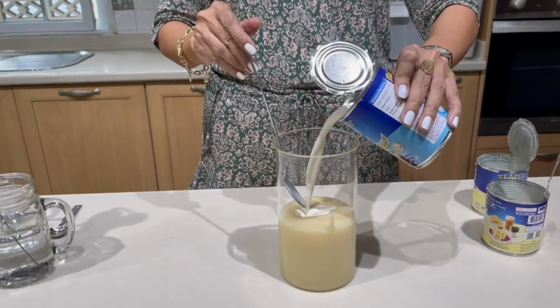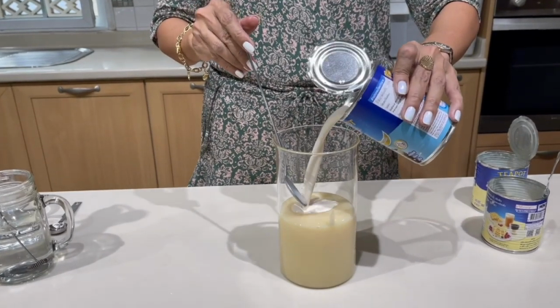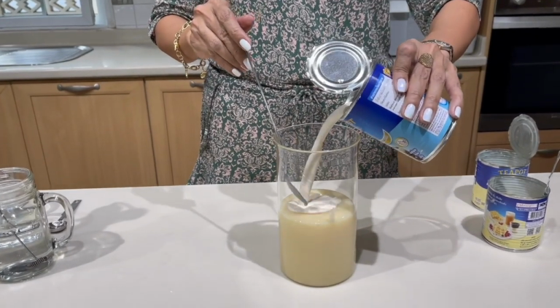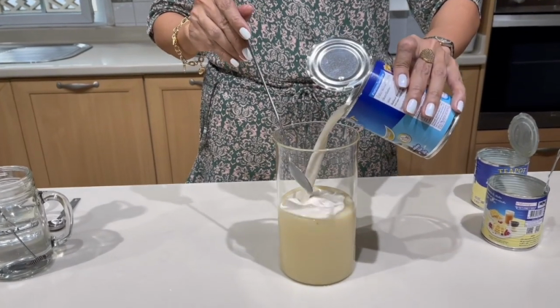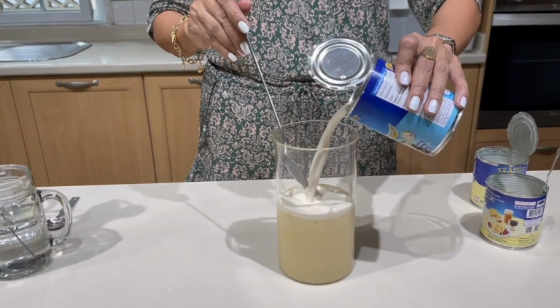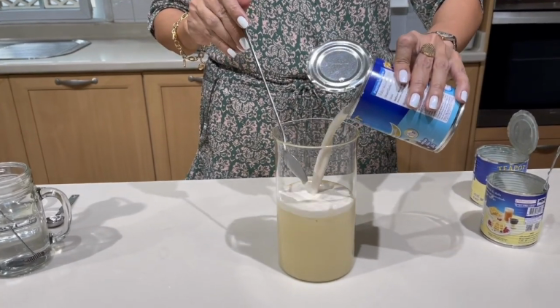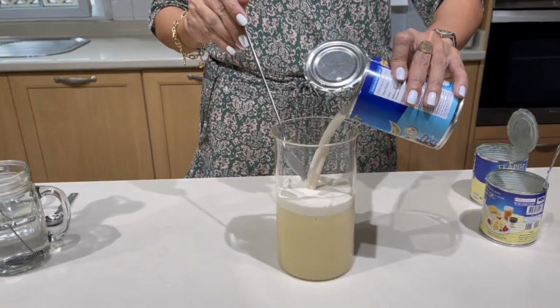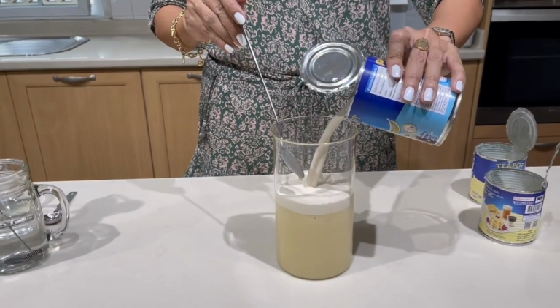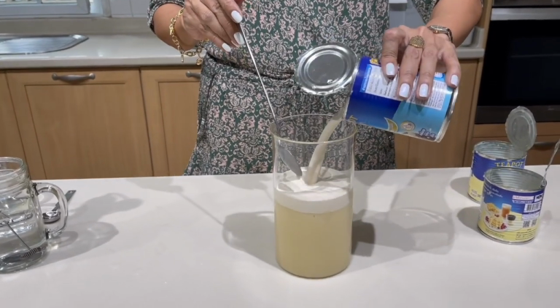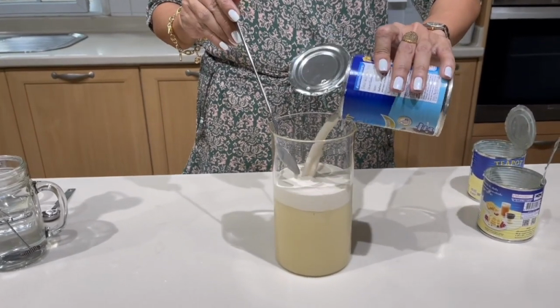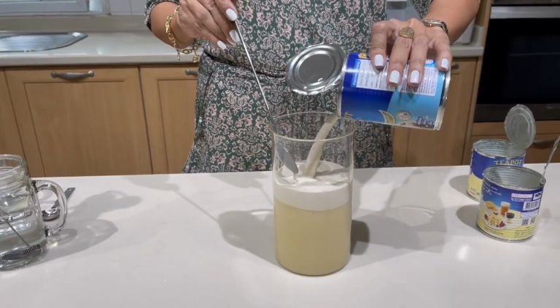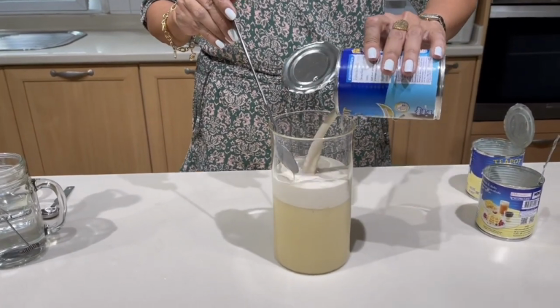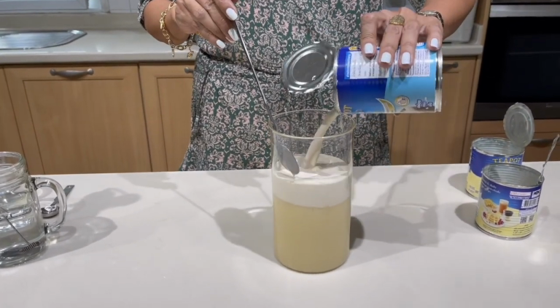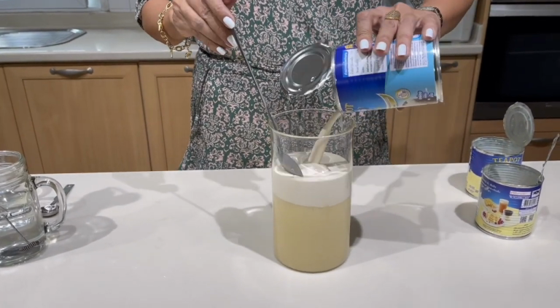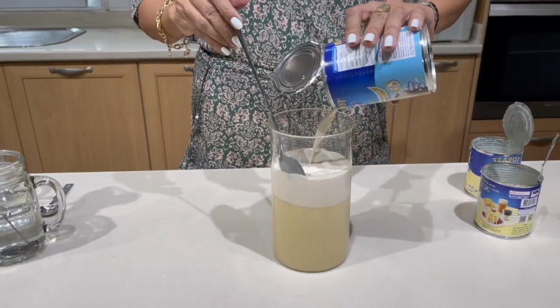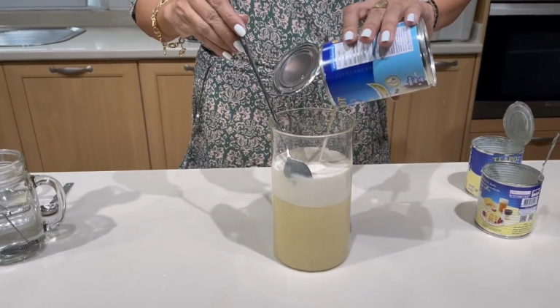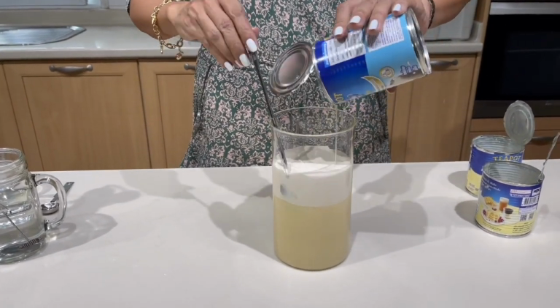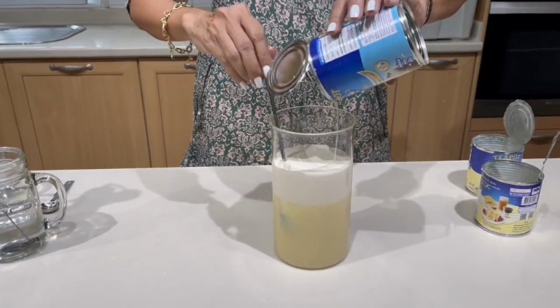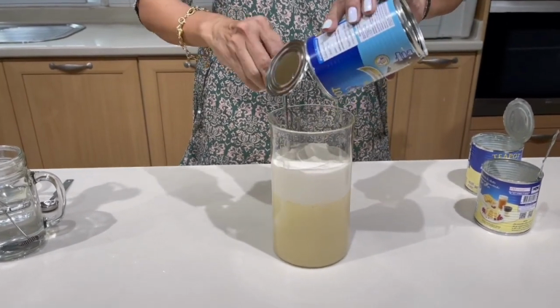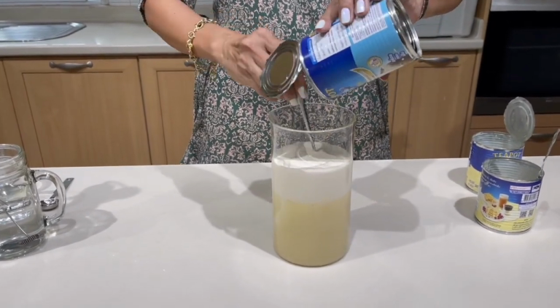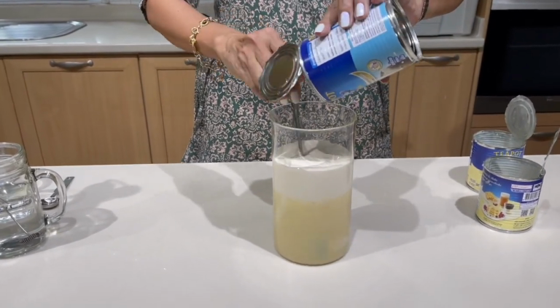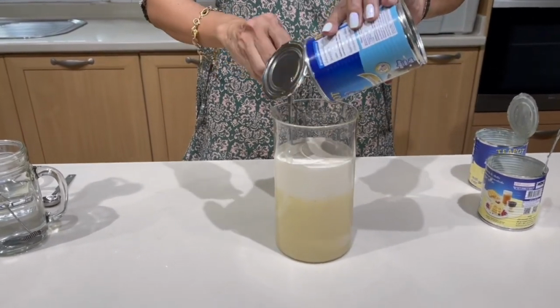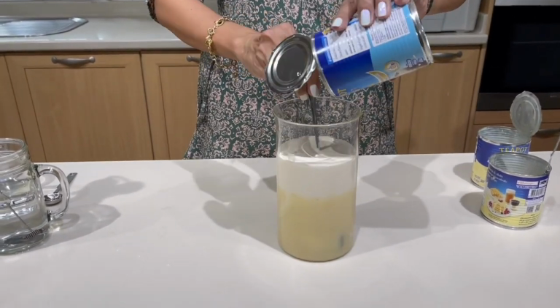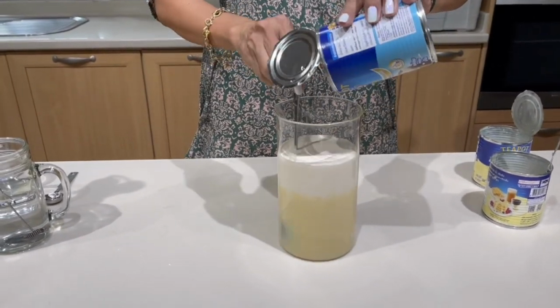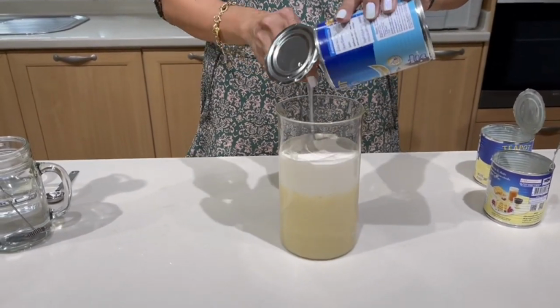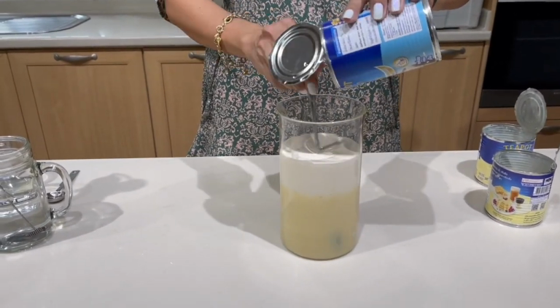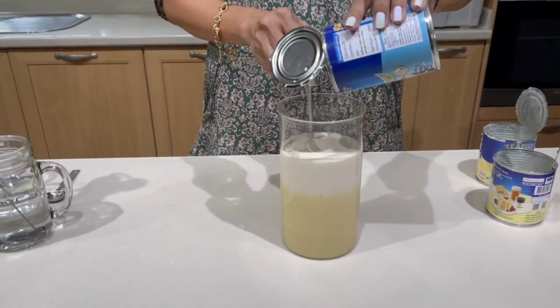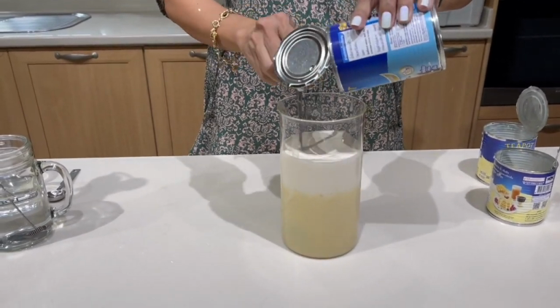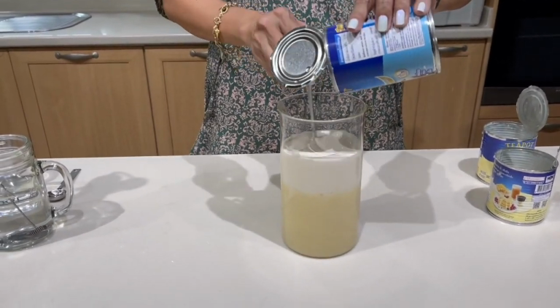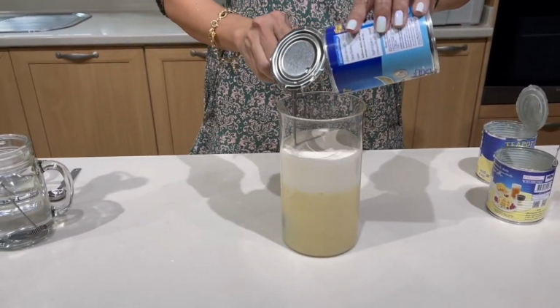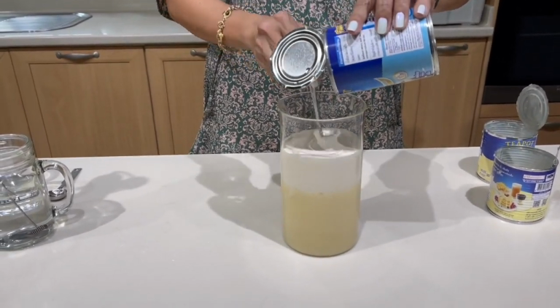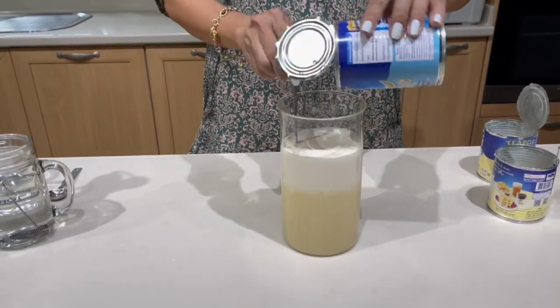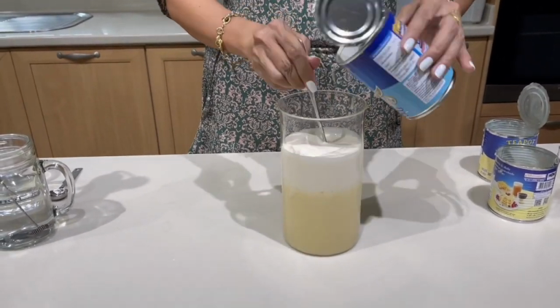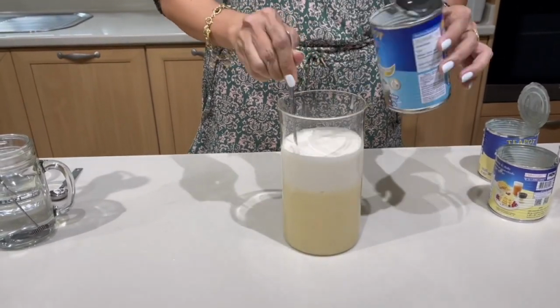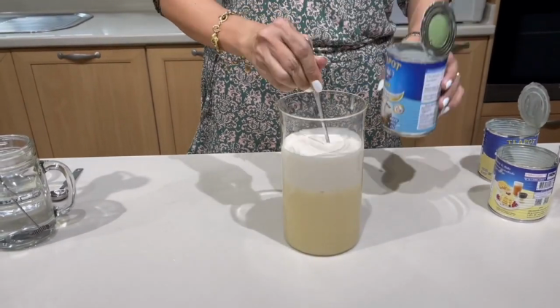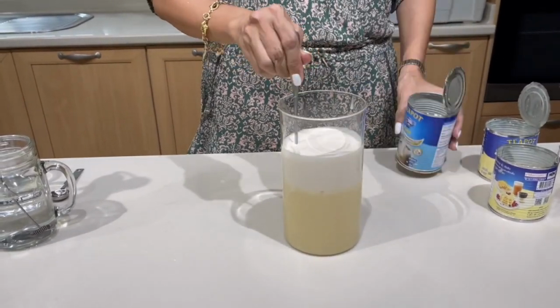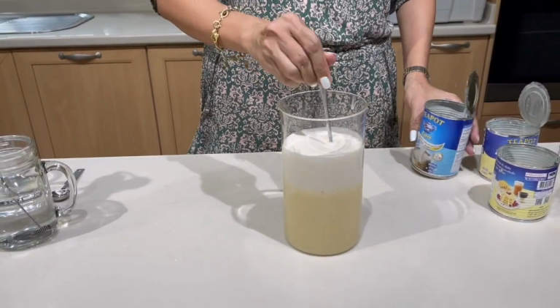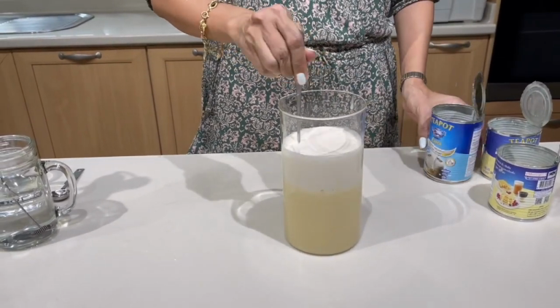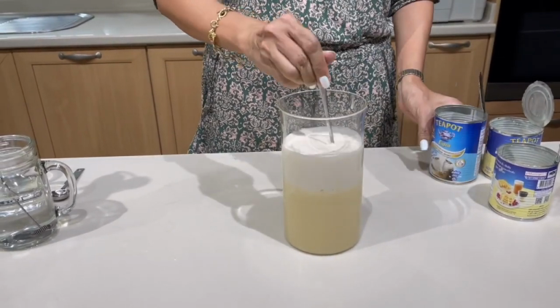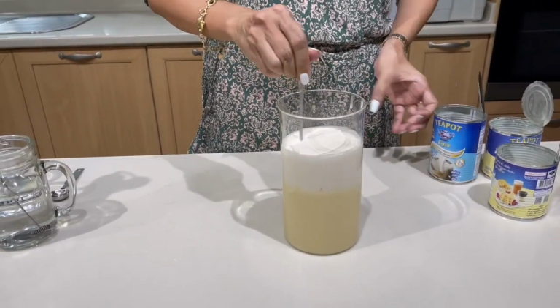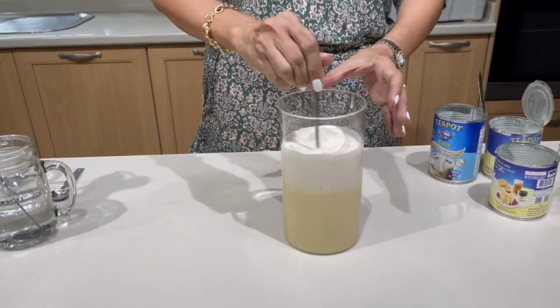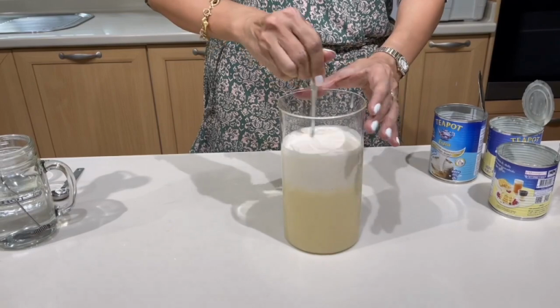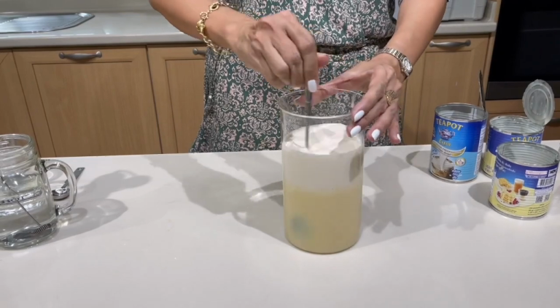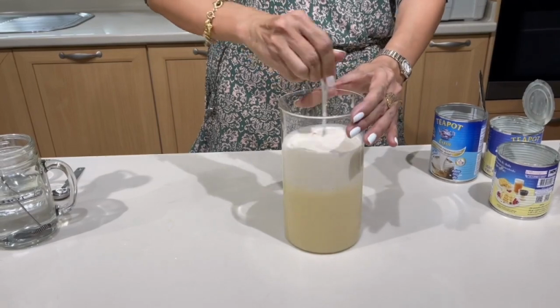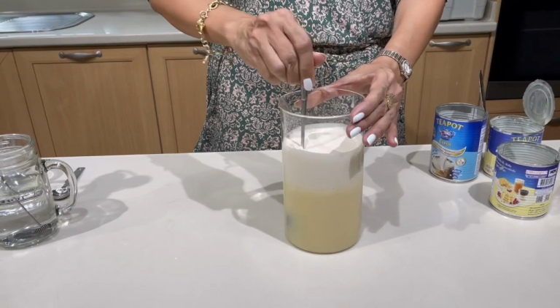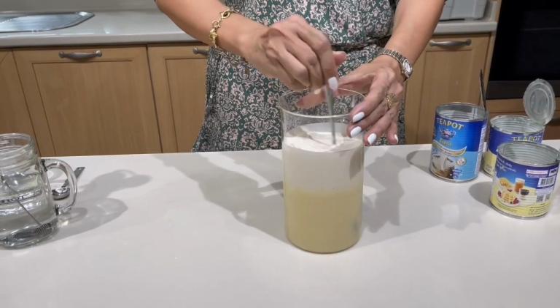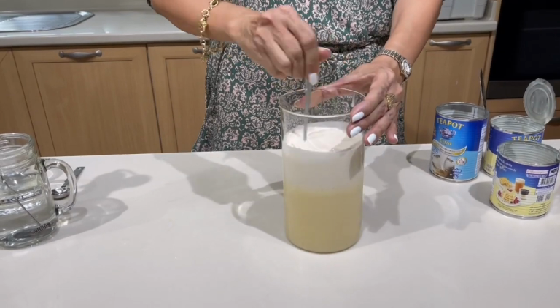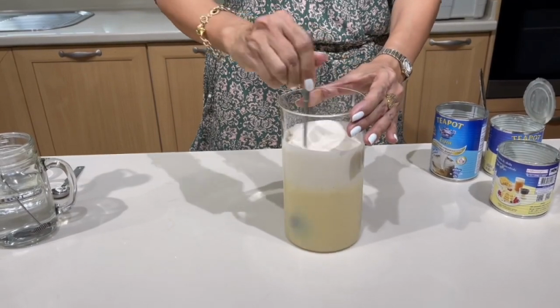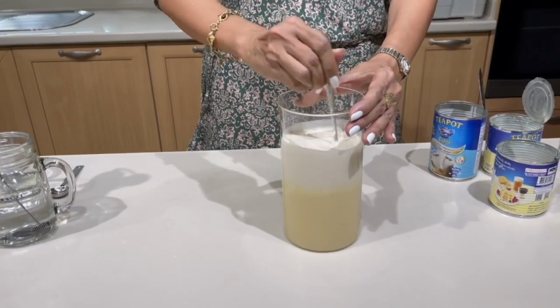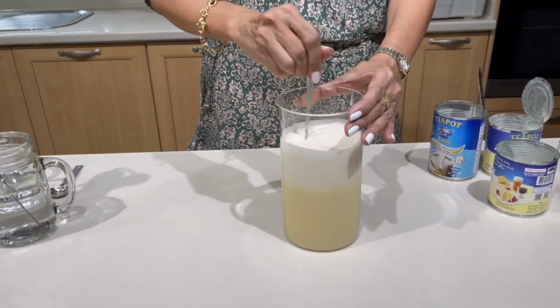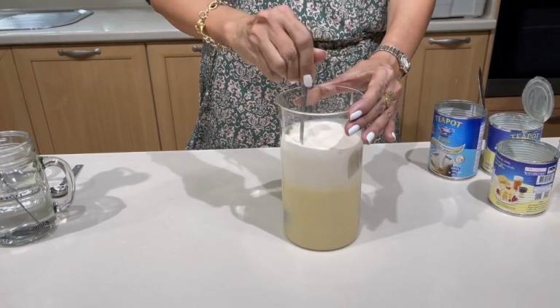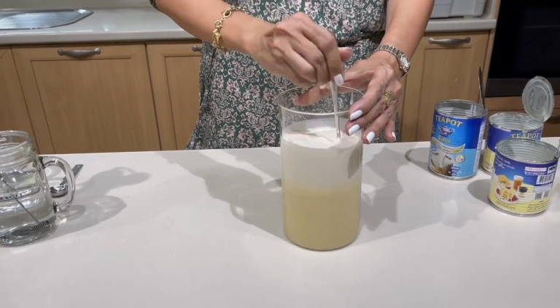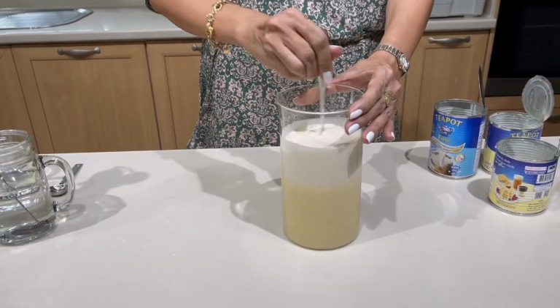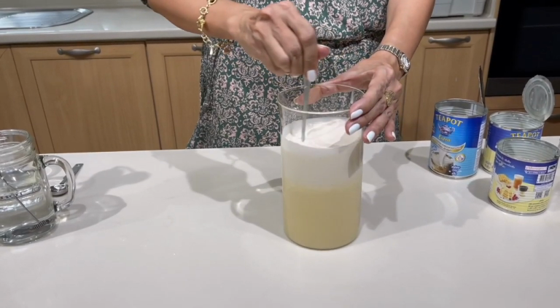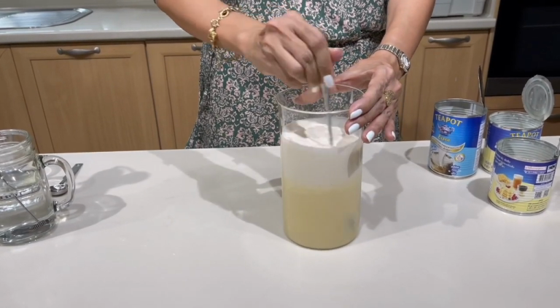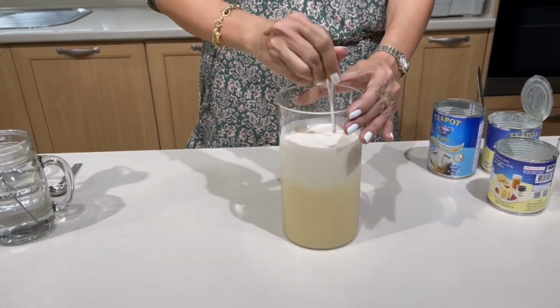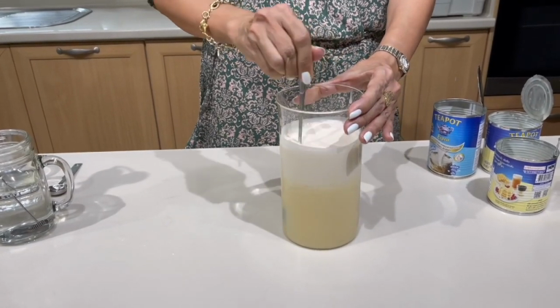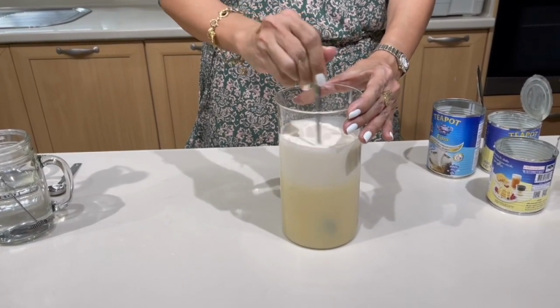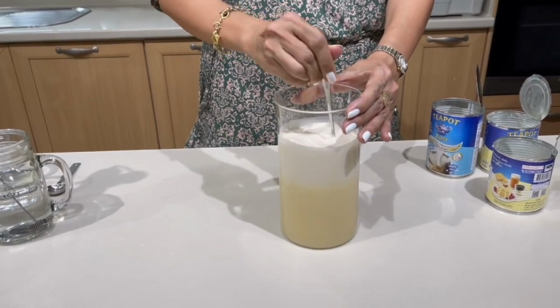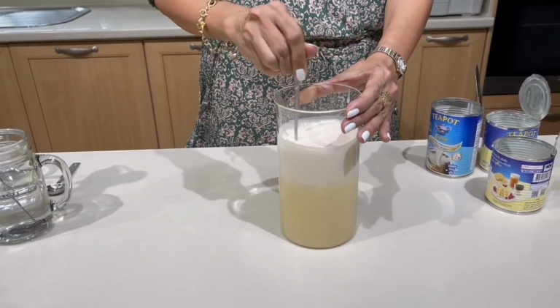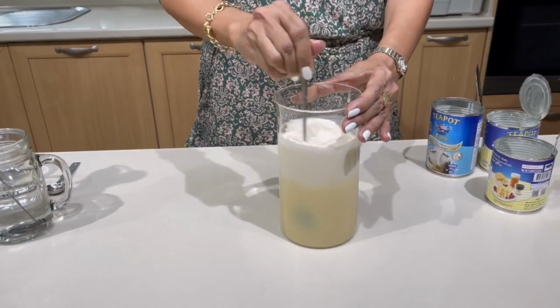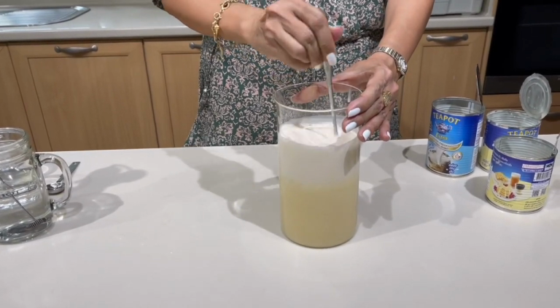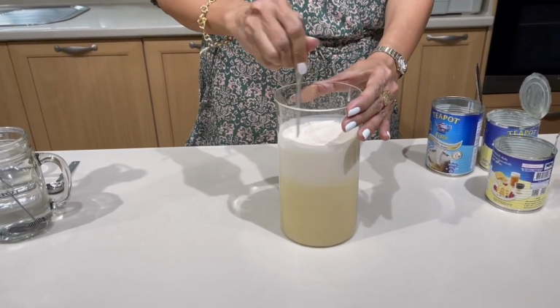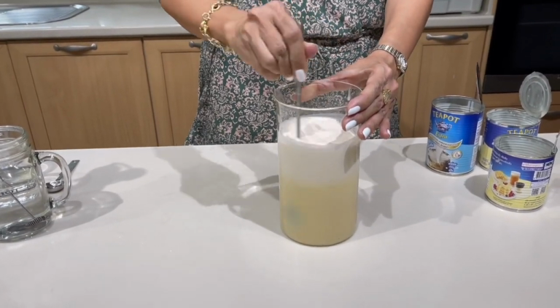By their nature, these are canned milks, so they should last longer. But once open, you should keep them refrigerated.